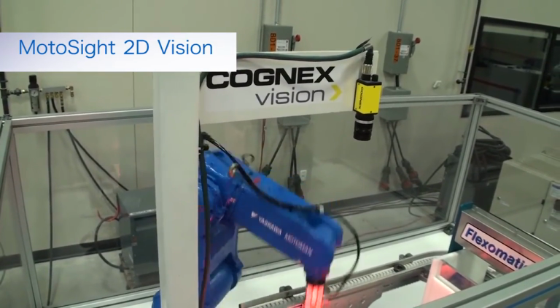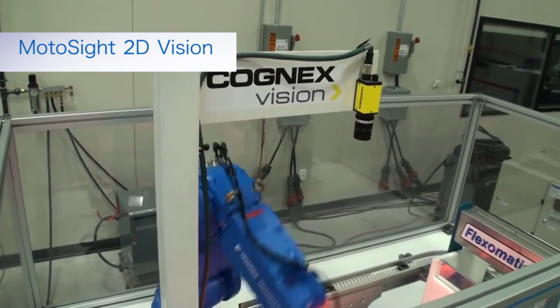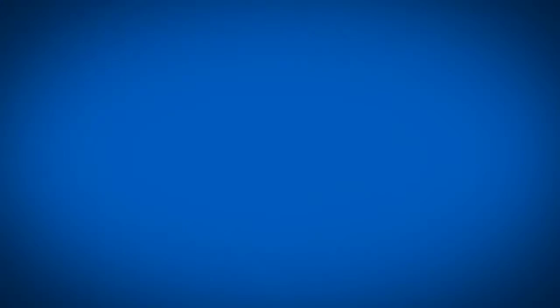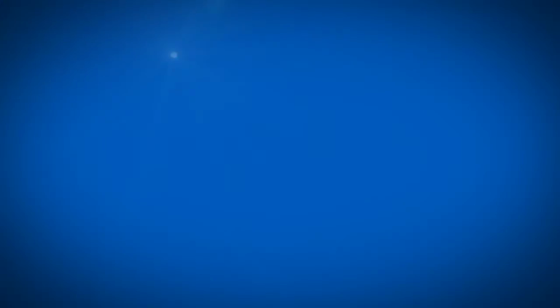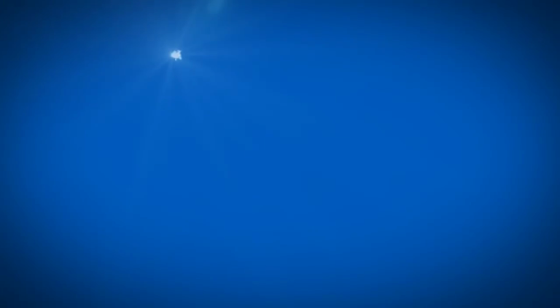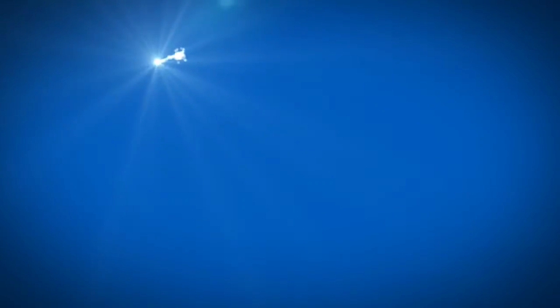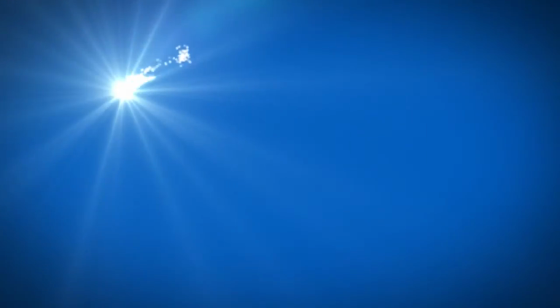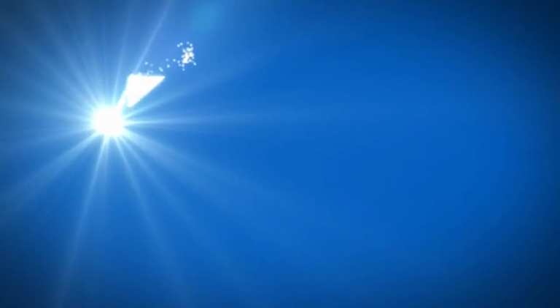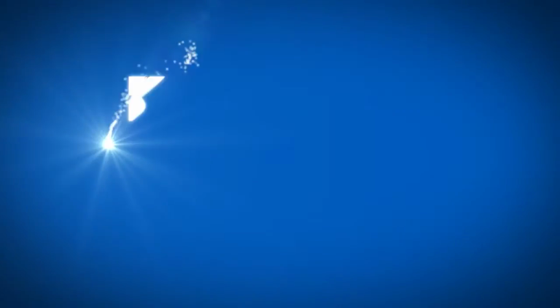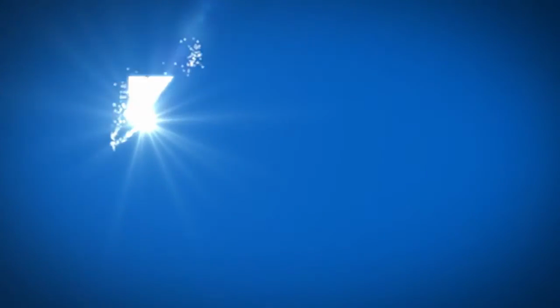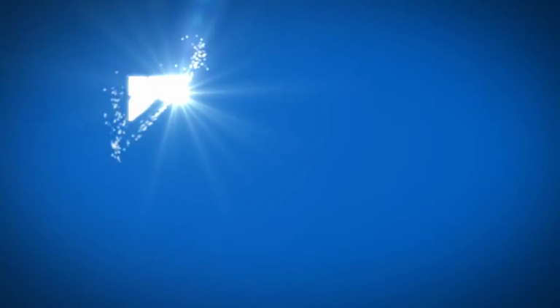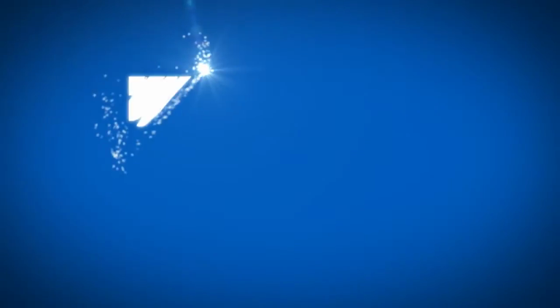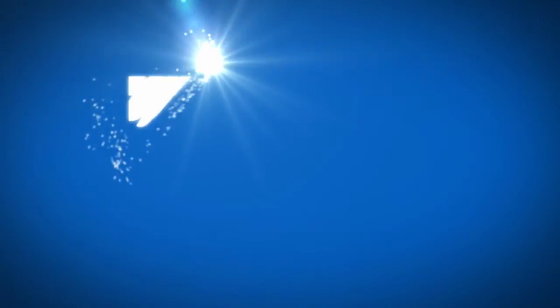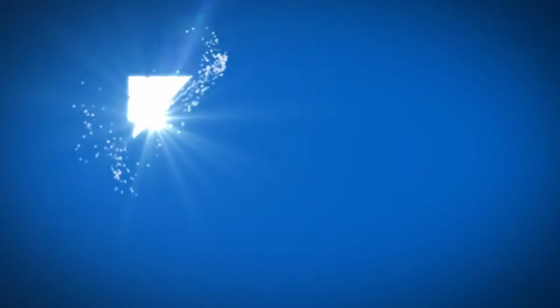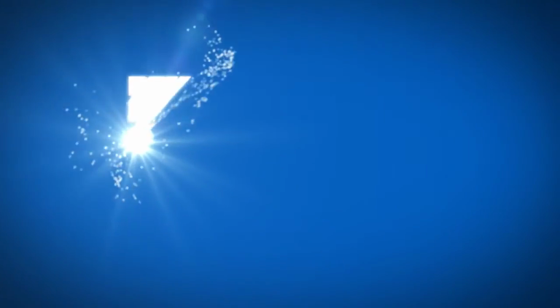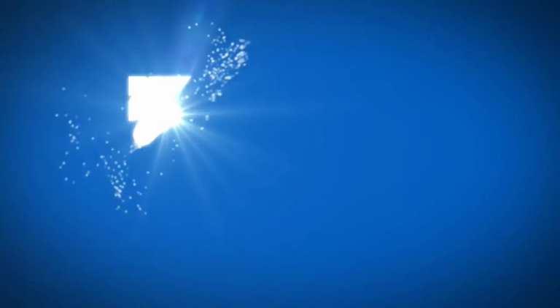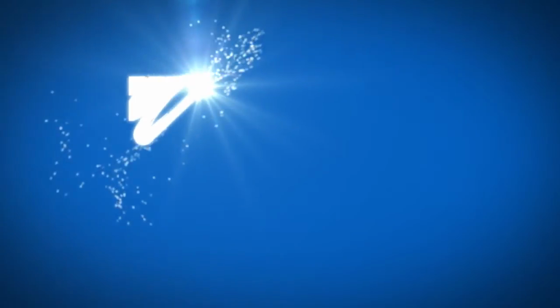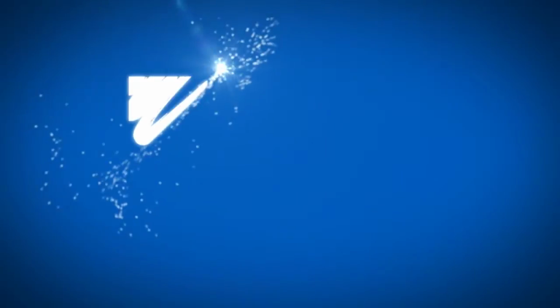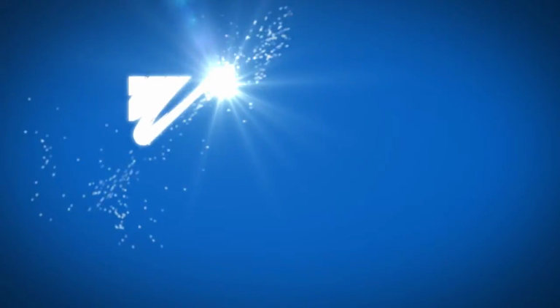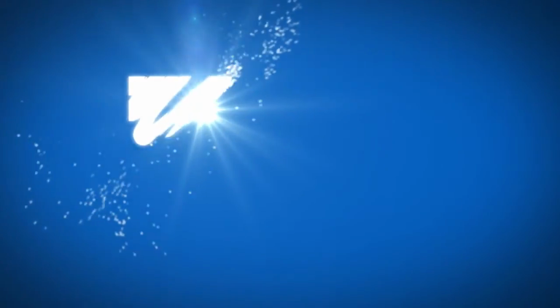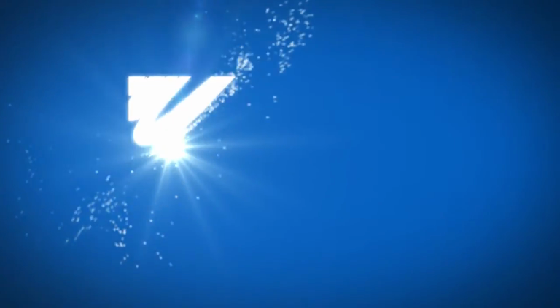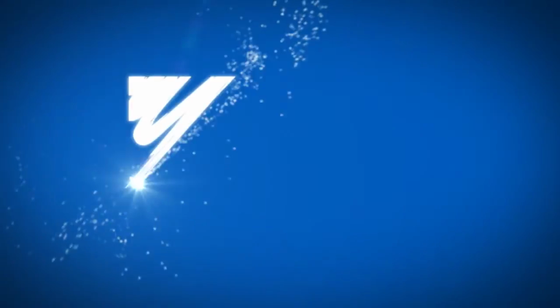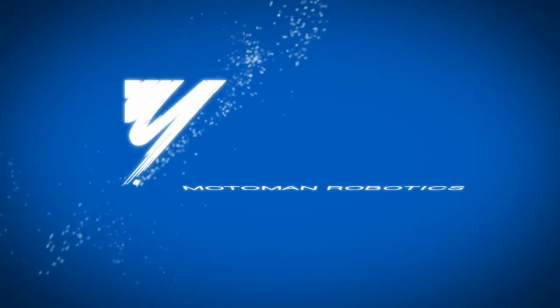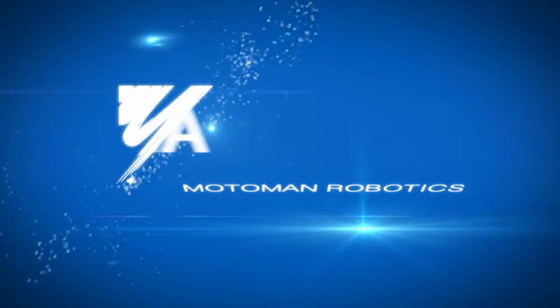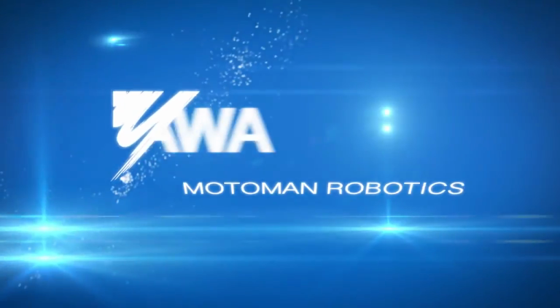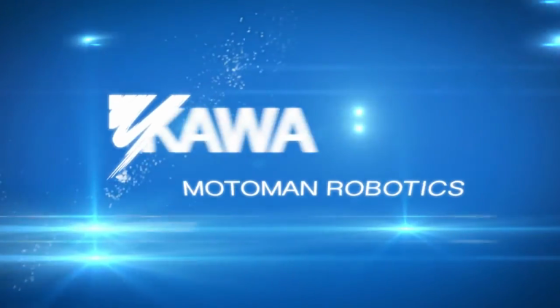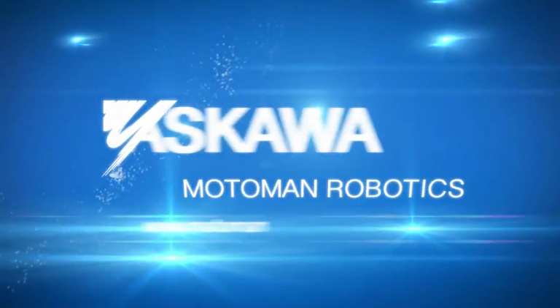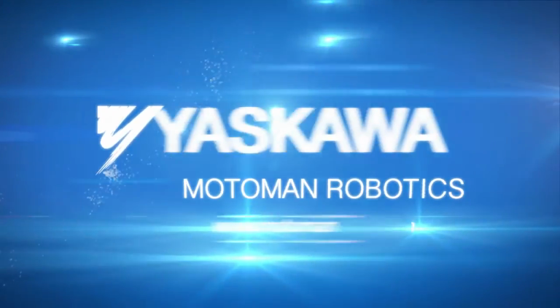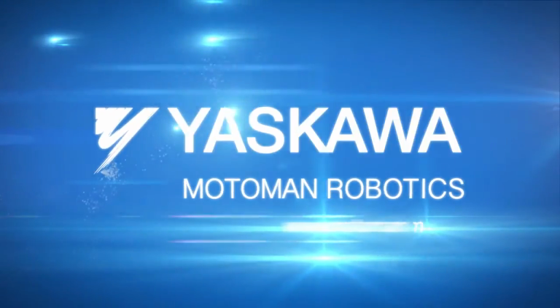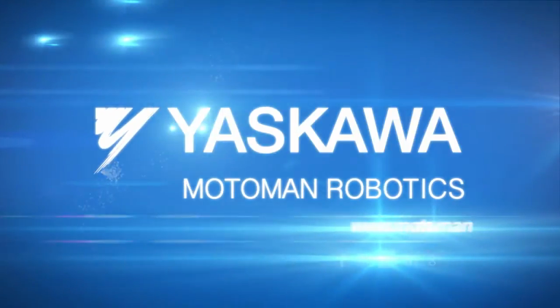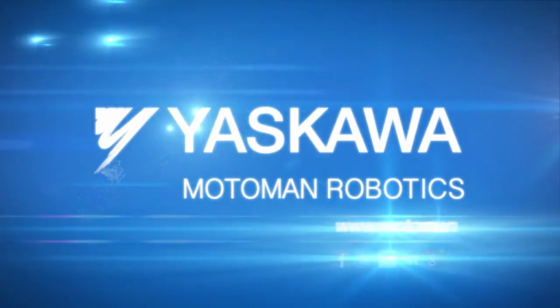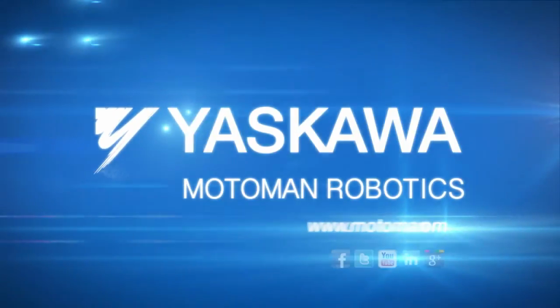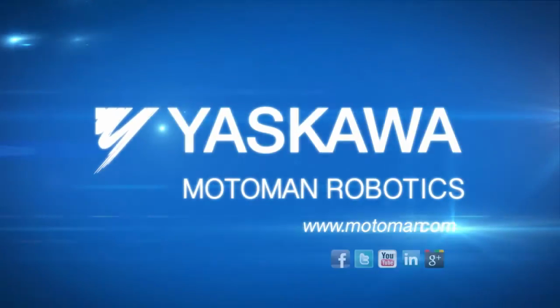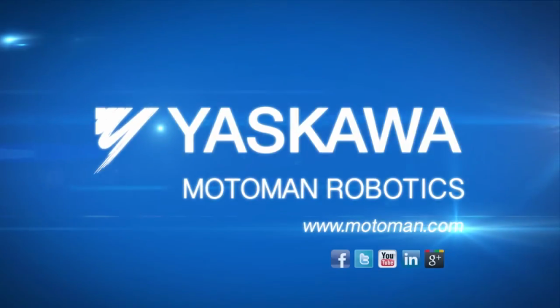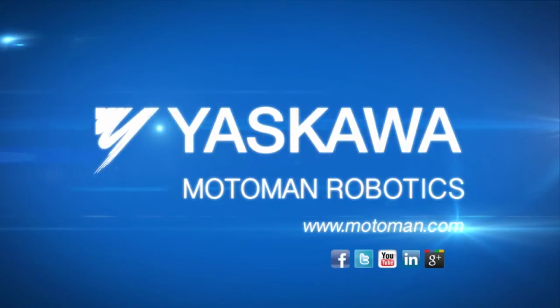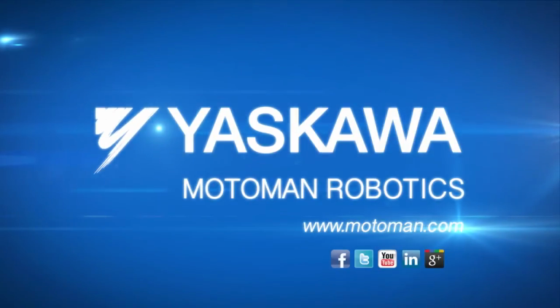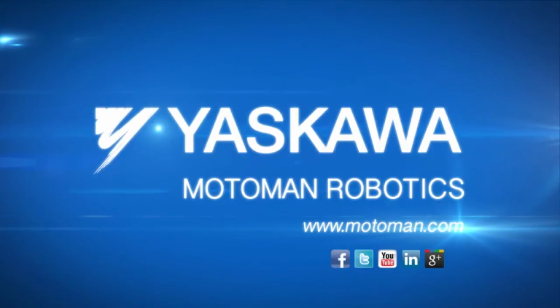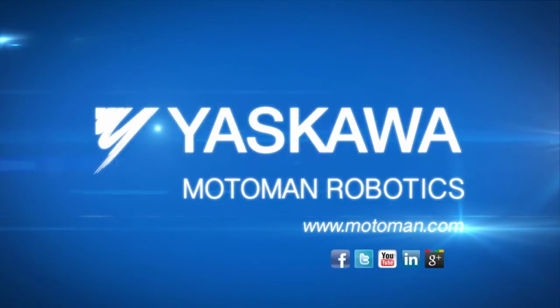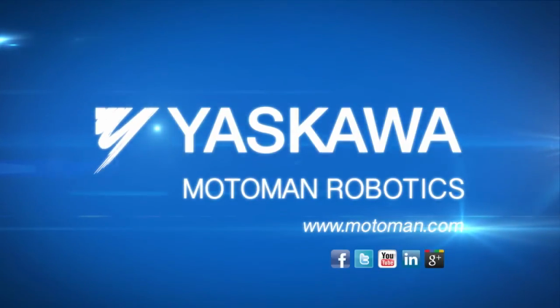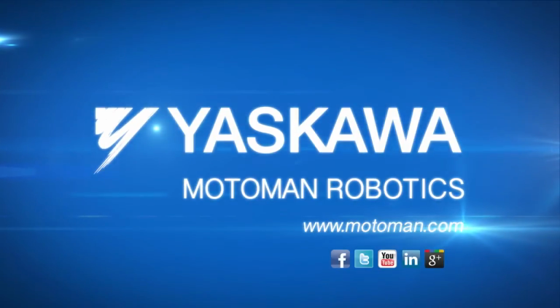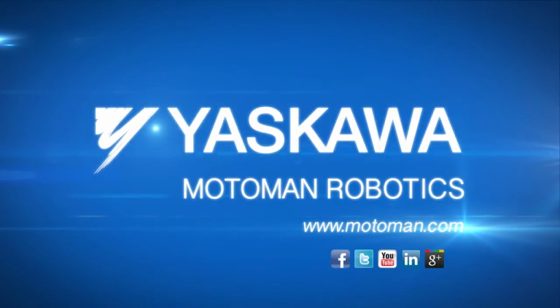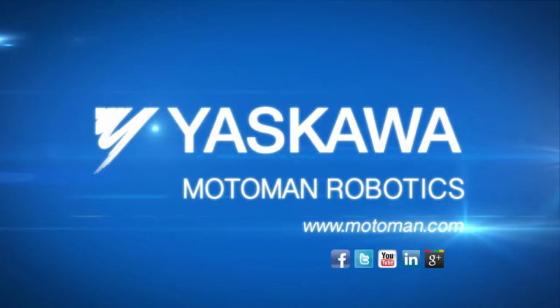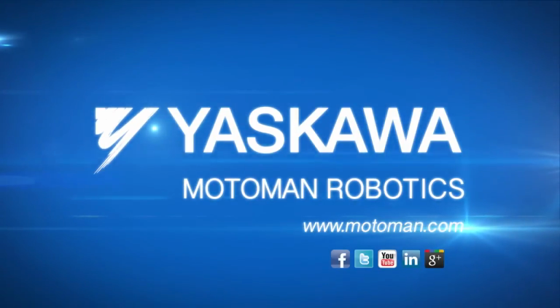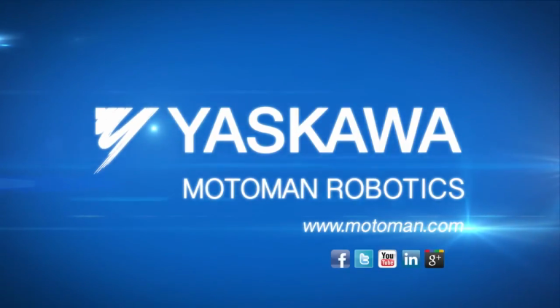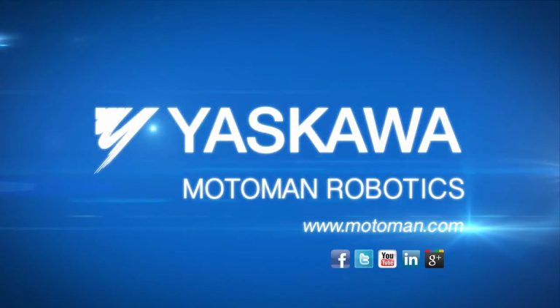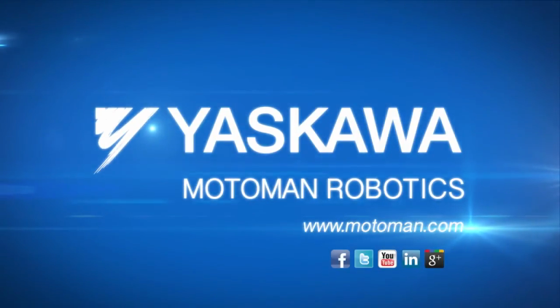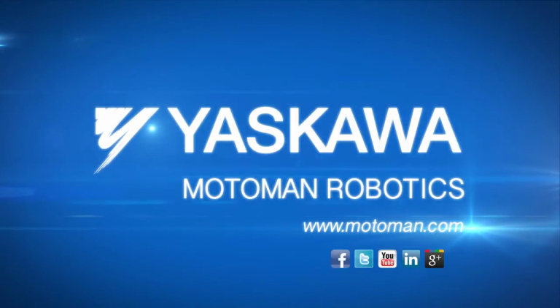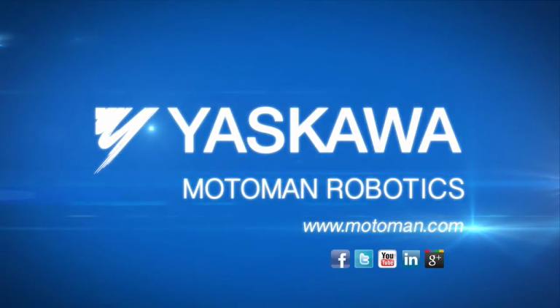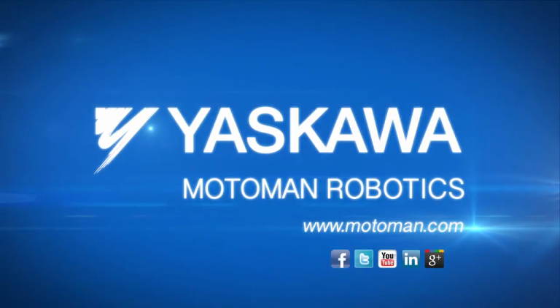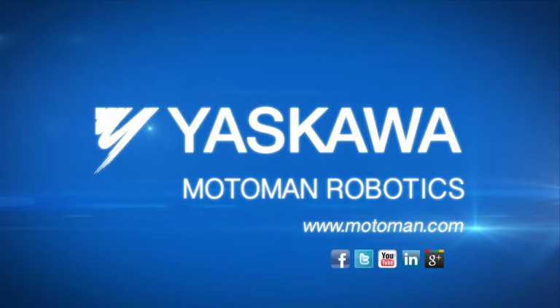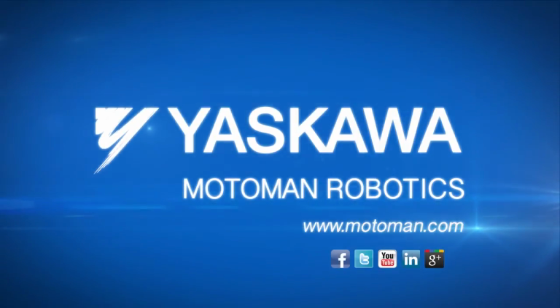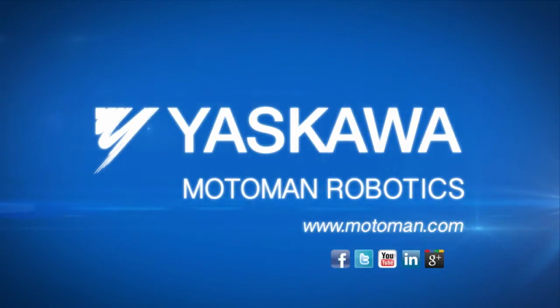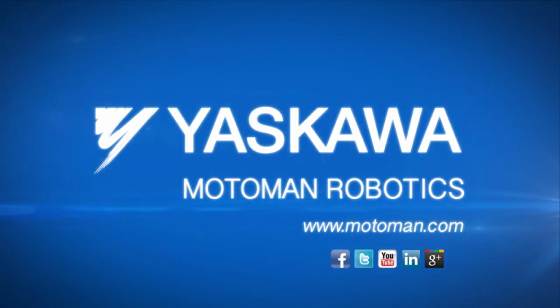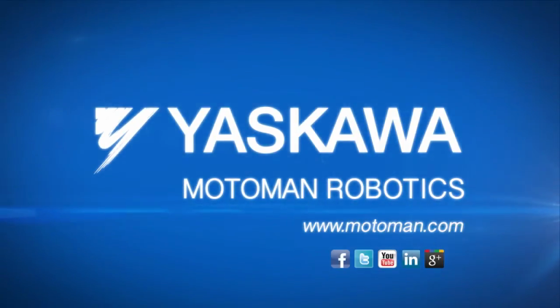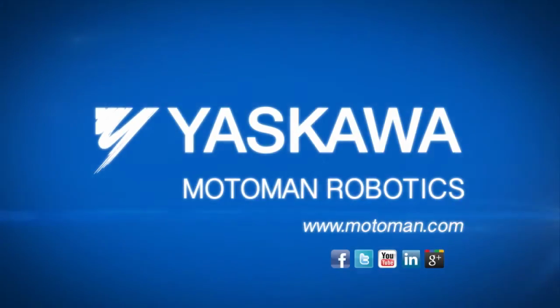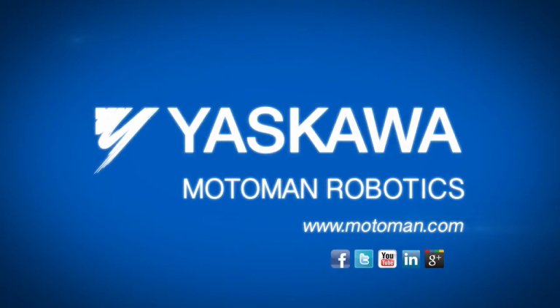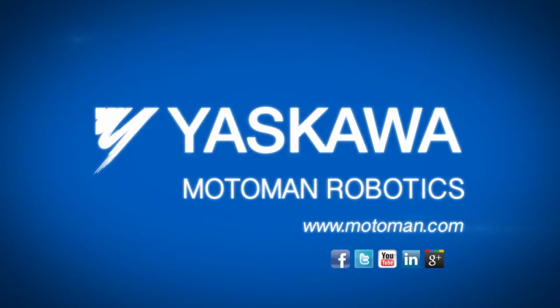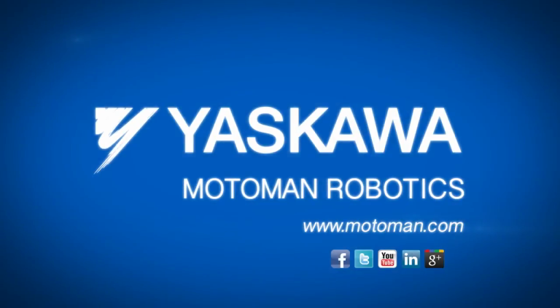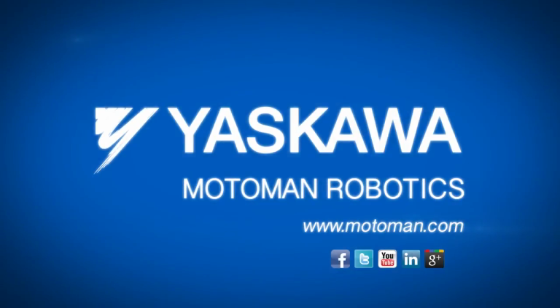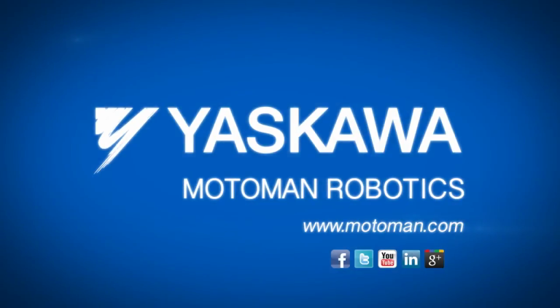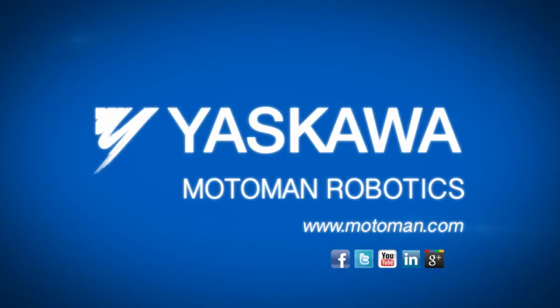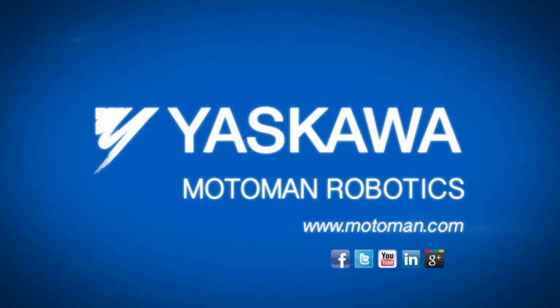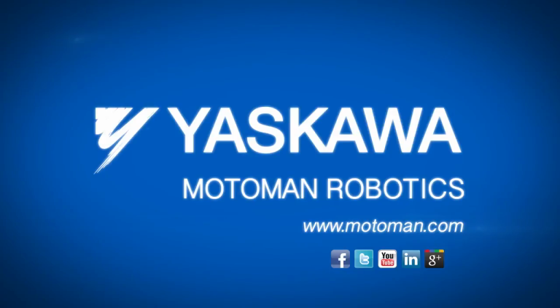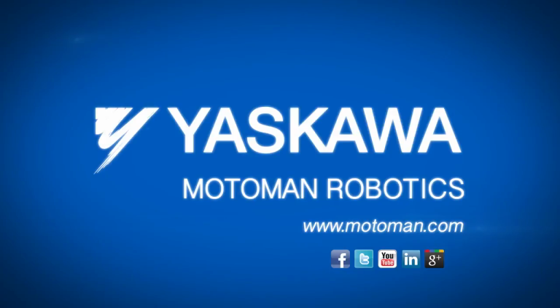To learn more about how a flexible part feeding system can help your business reach its goals, visit our website at motoman.com.